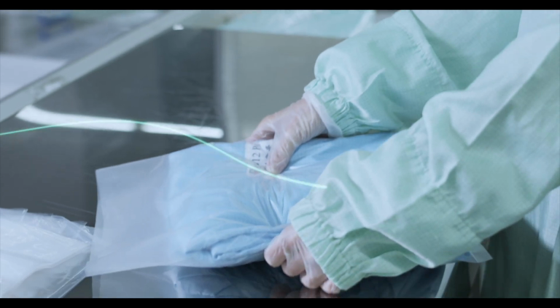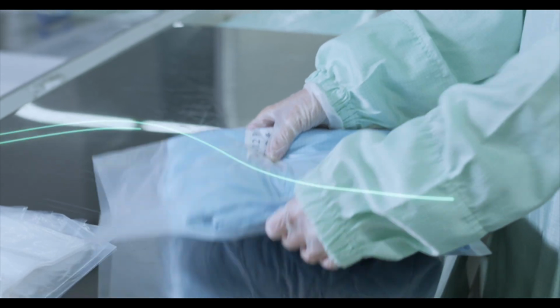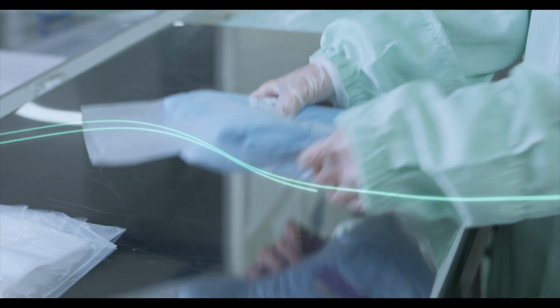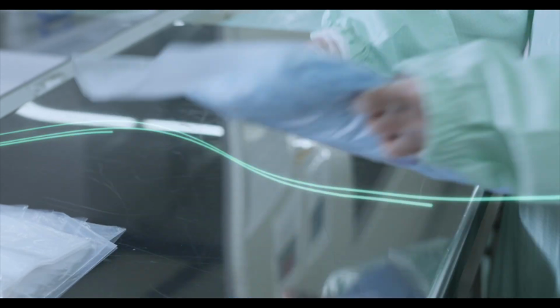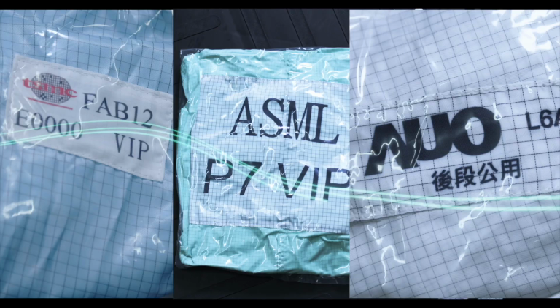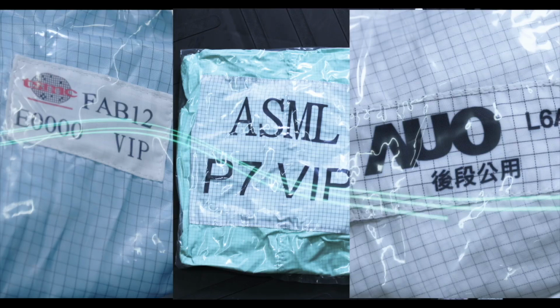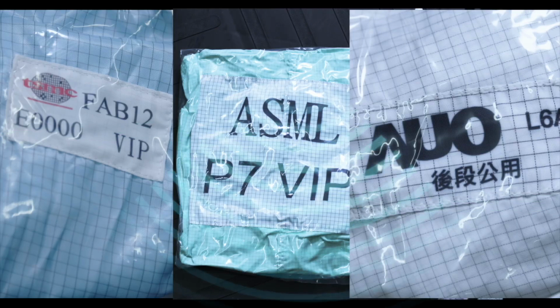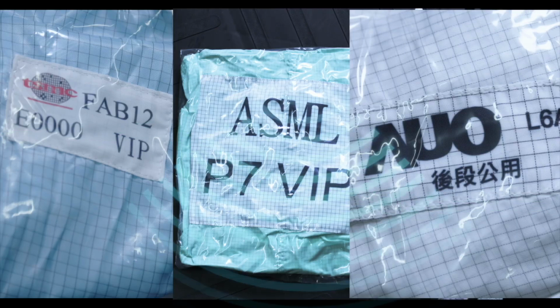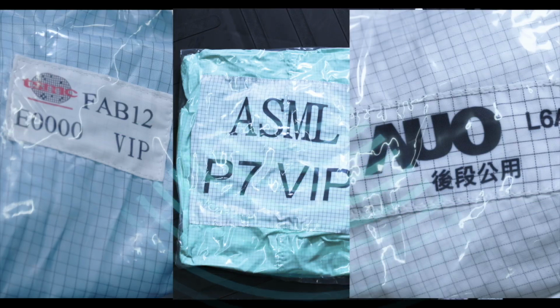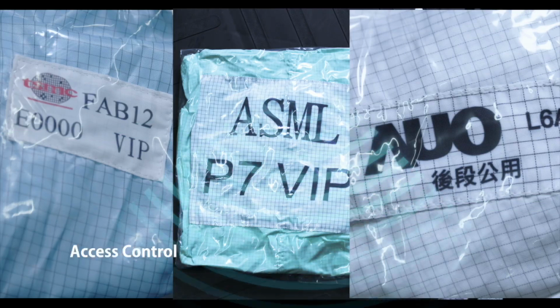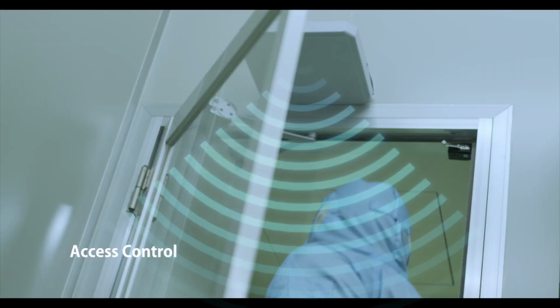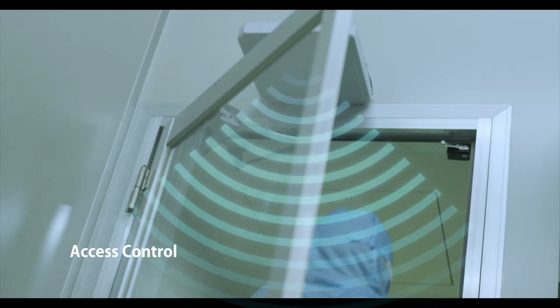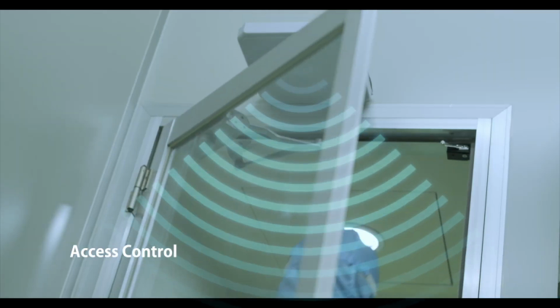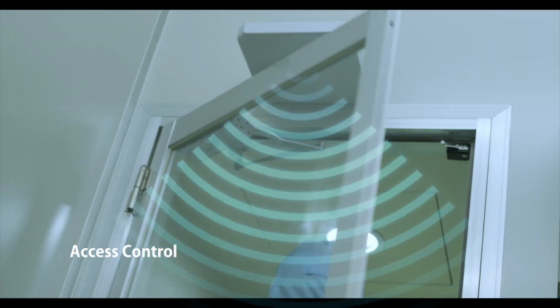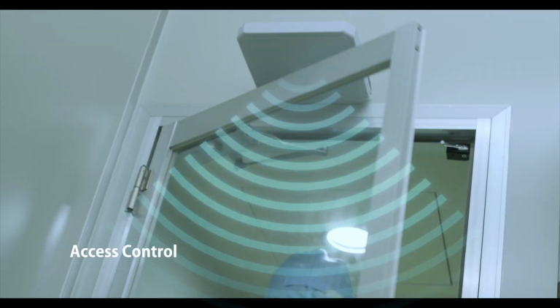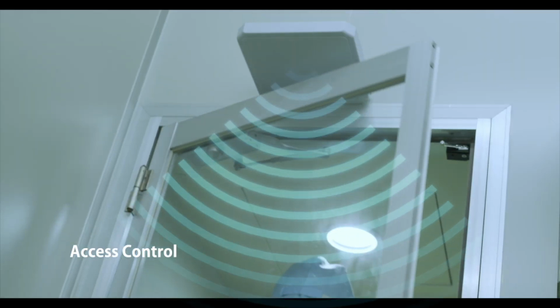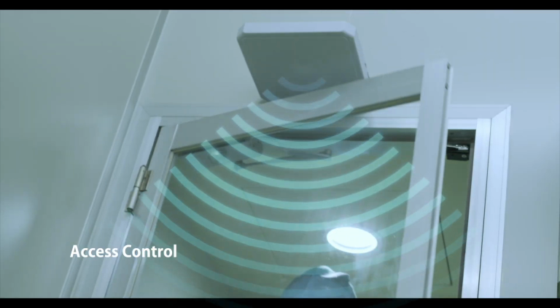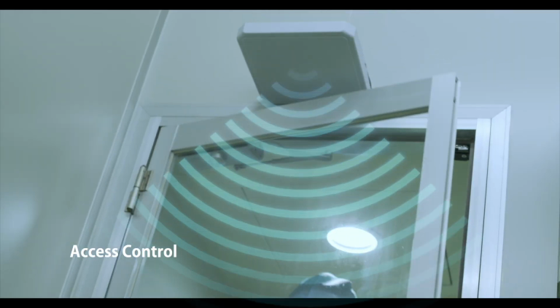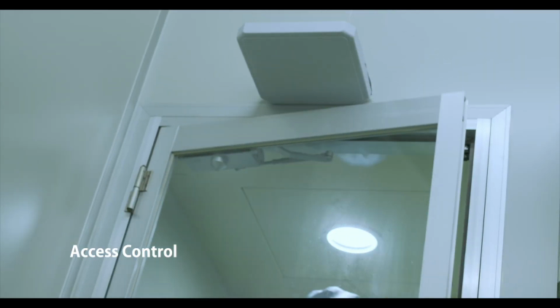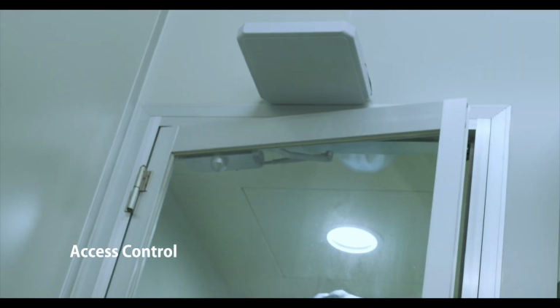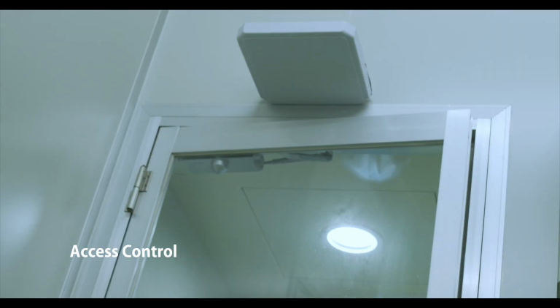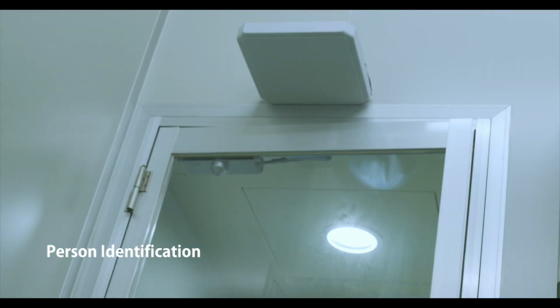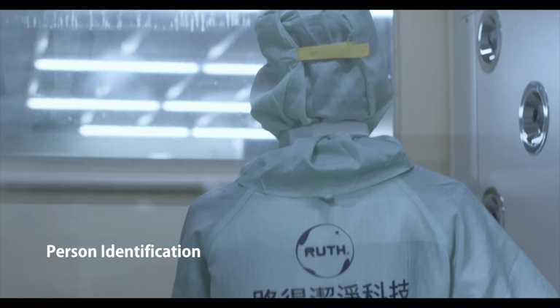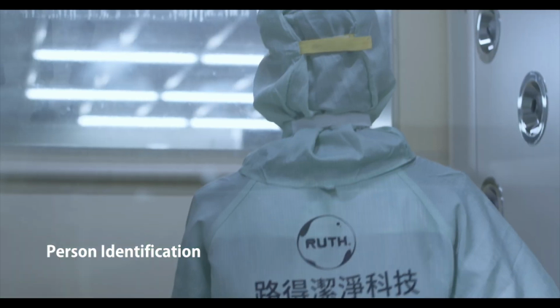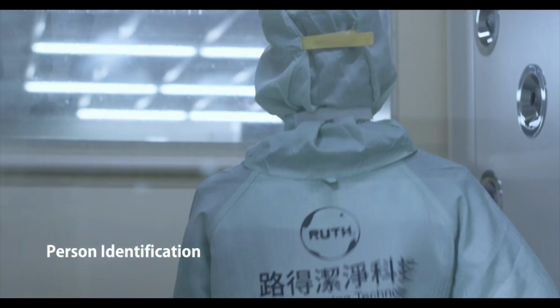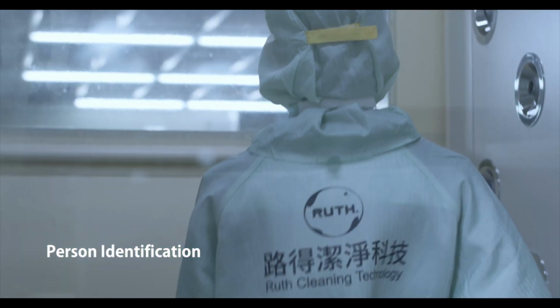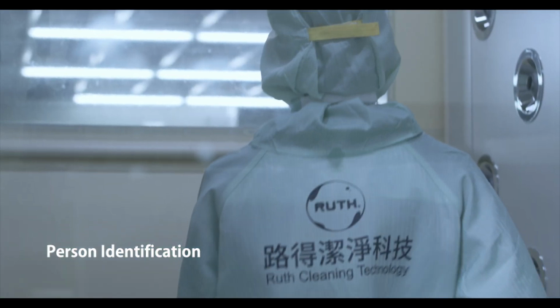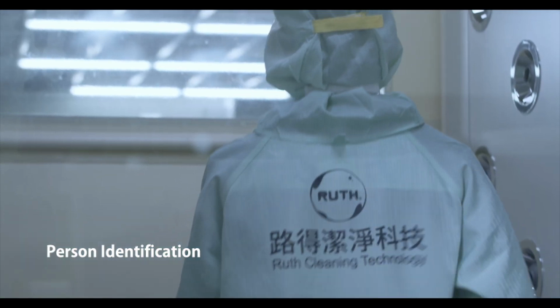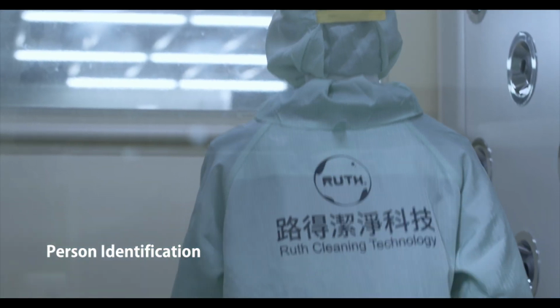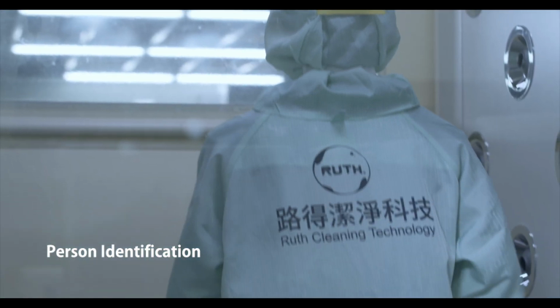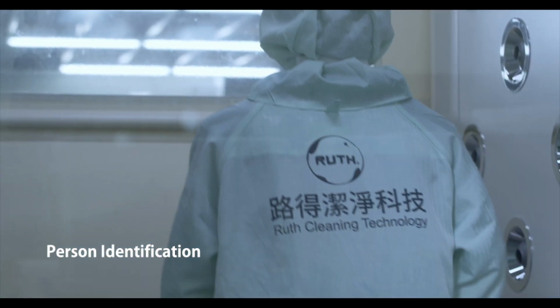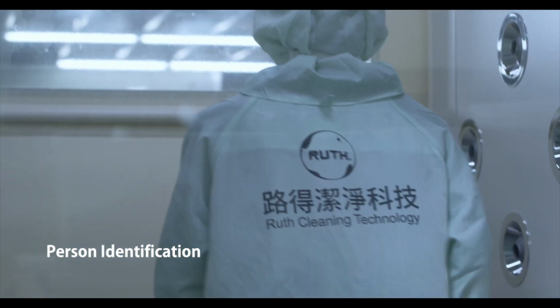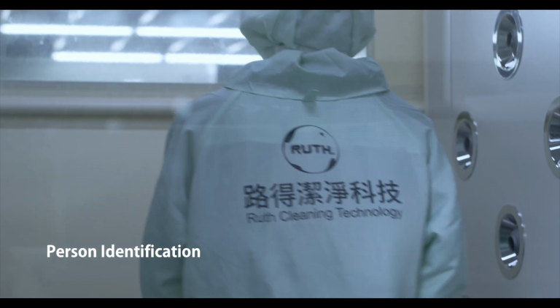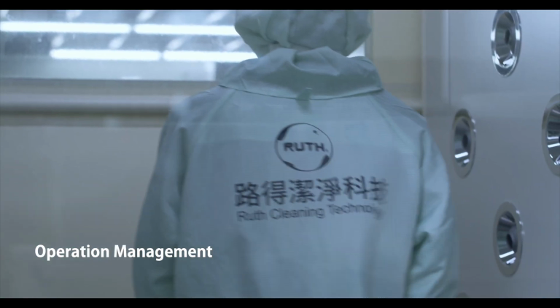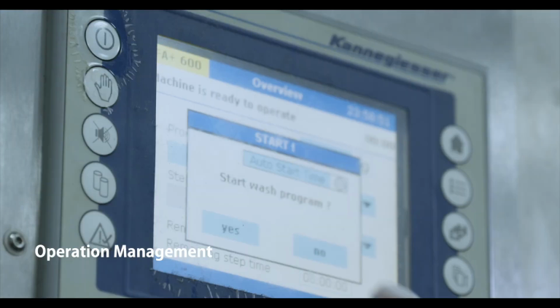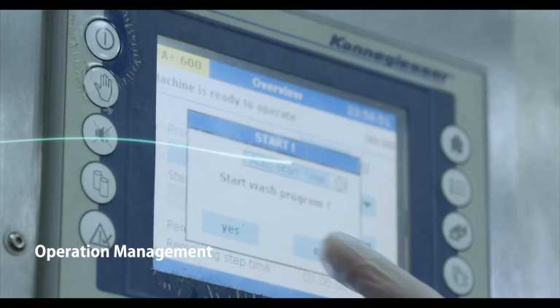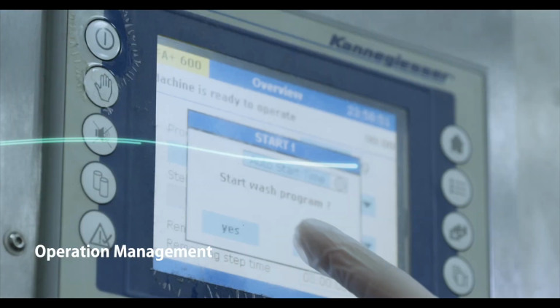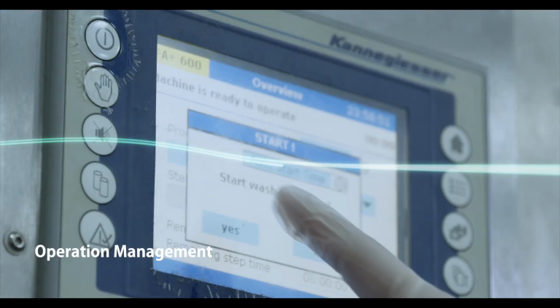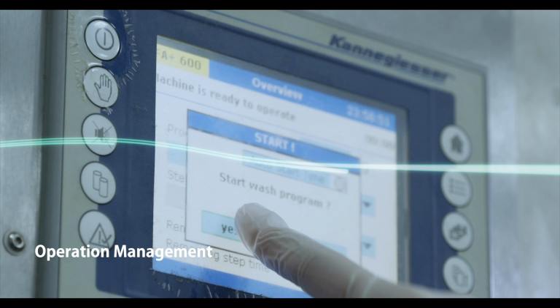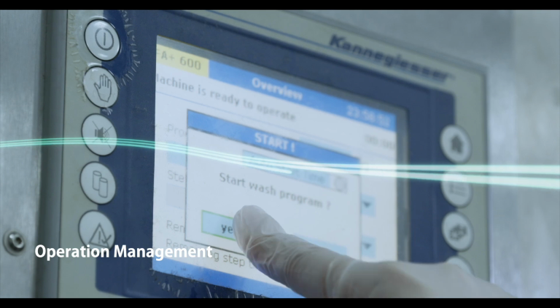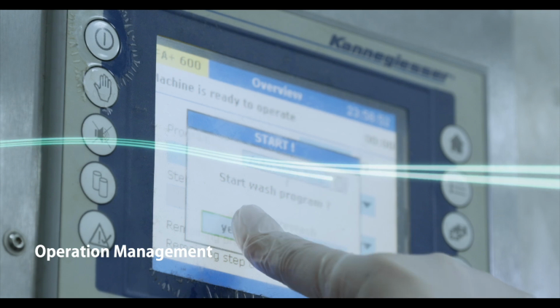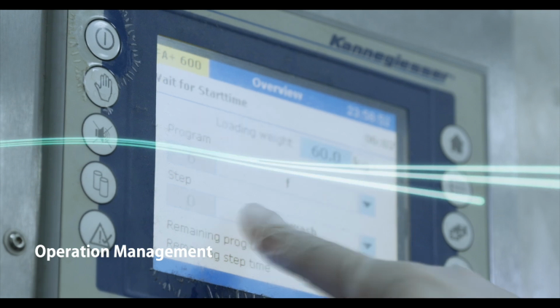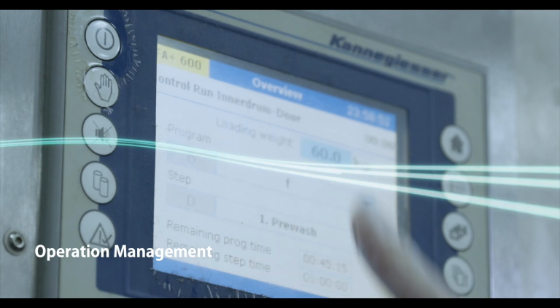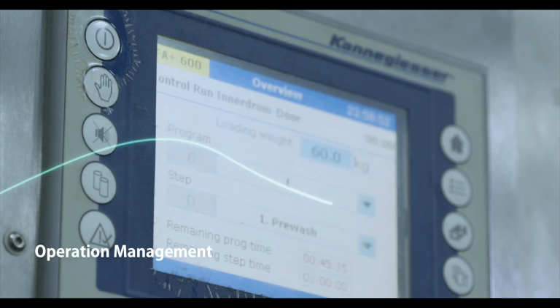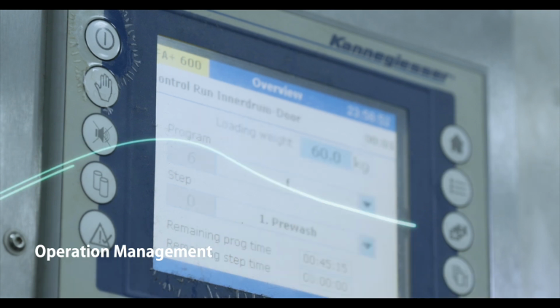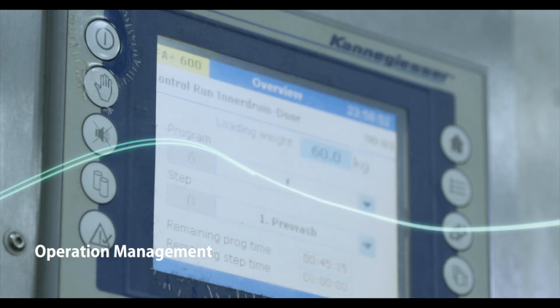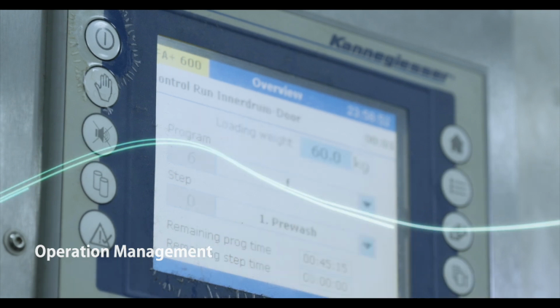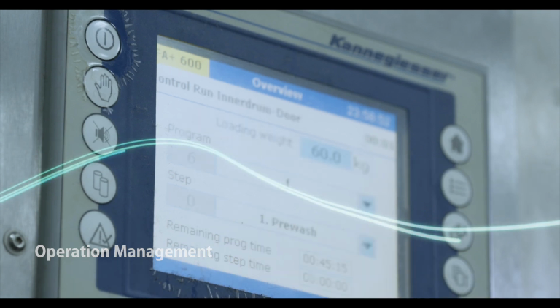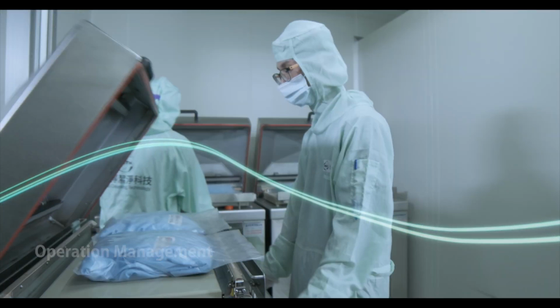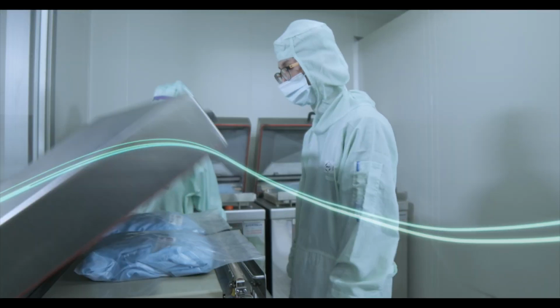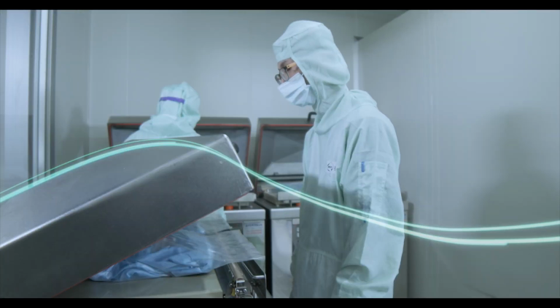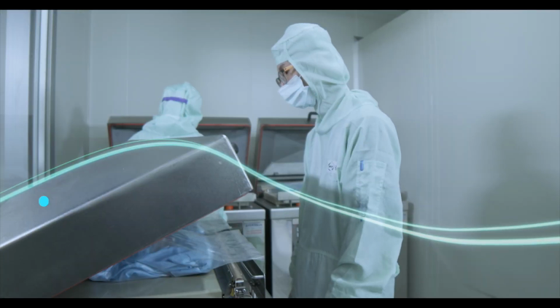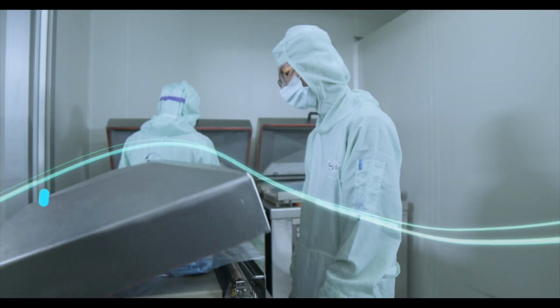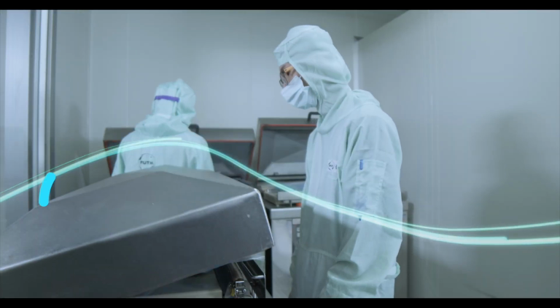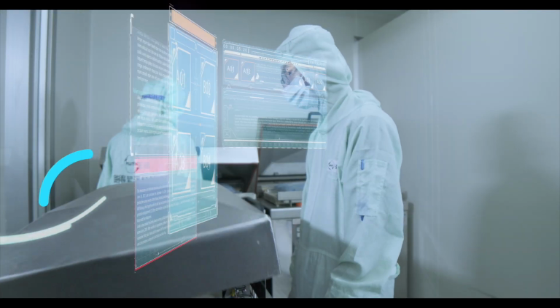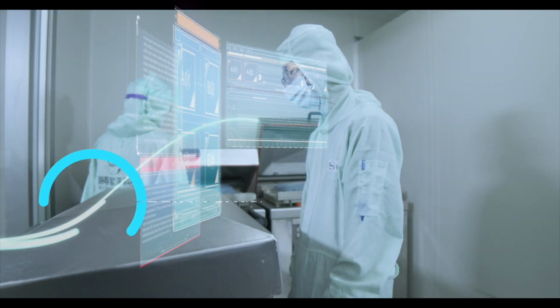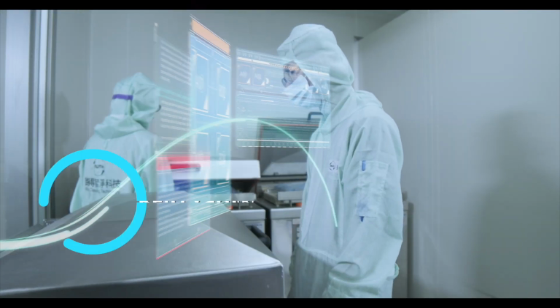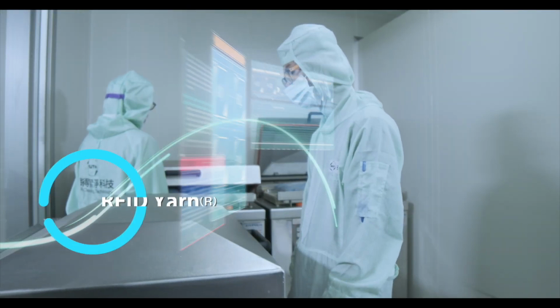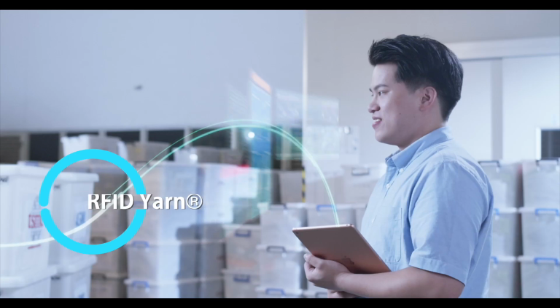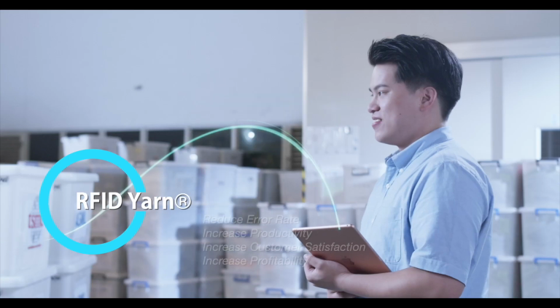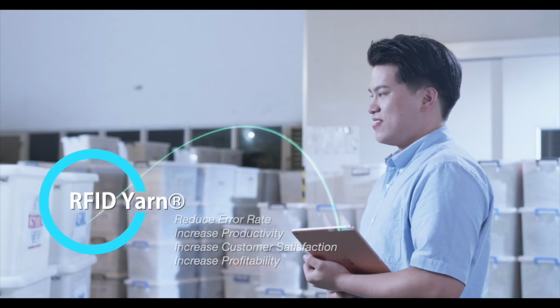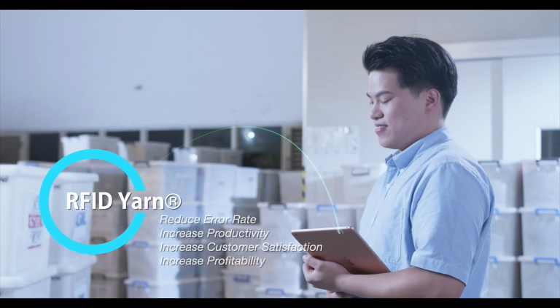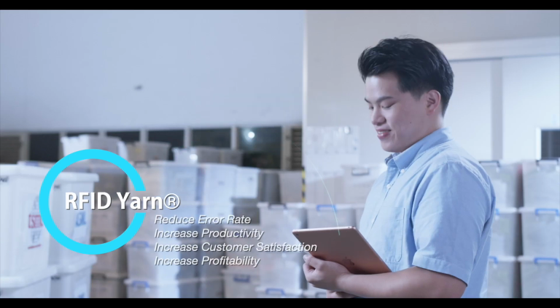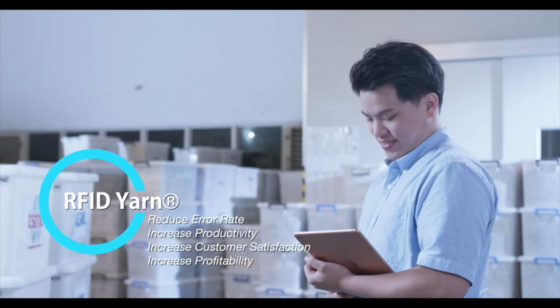In the future, RFID Yarn can also be used on a large scale in various environments, making it commercially valuable.